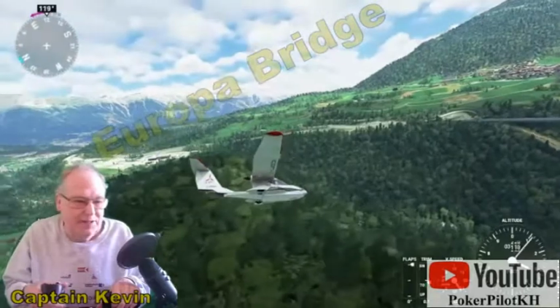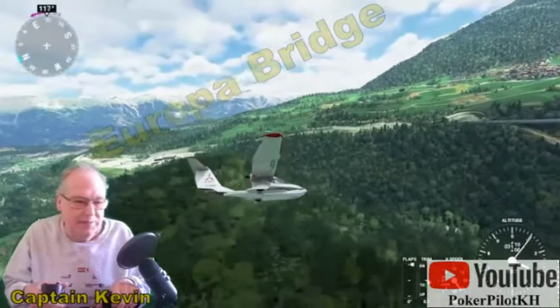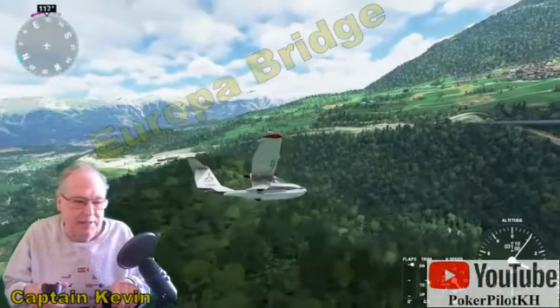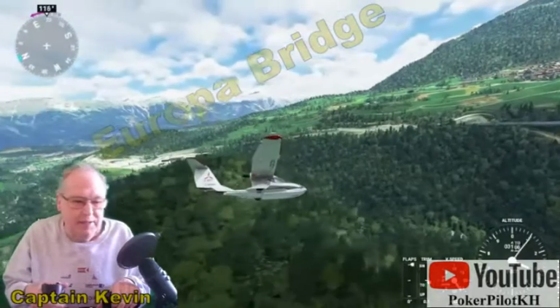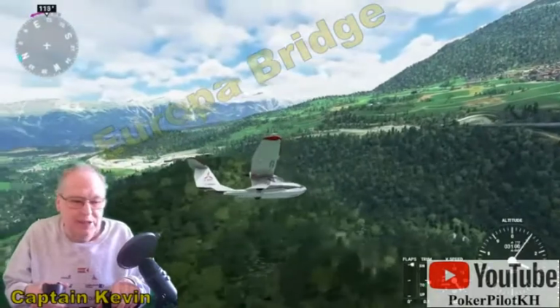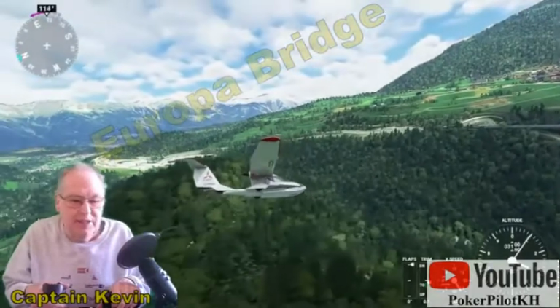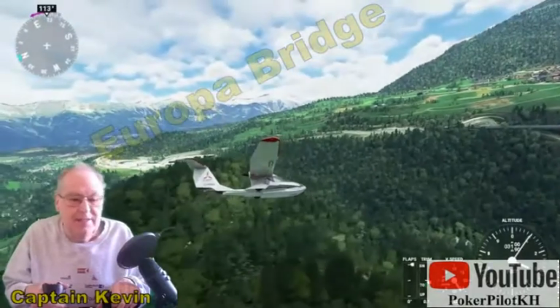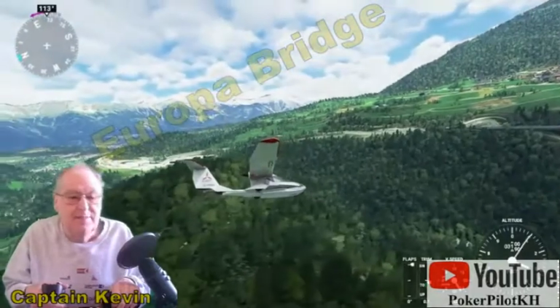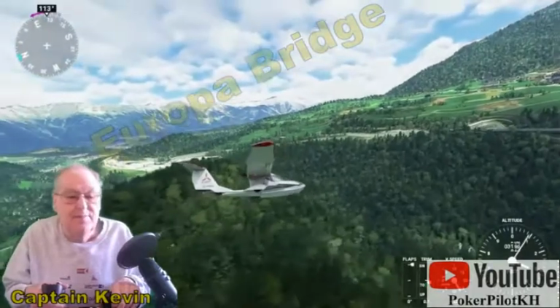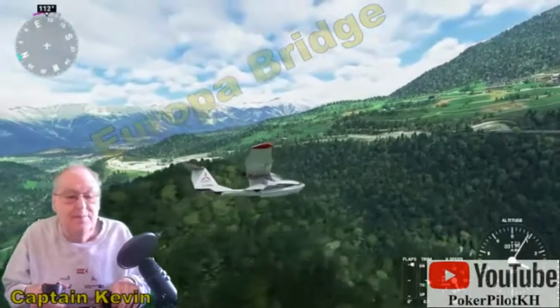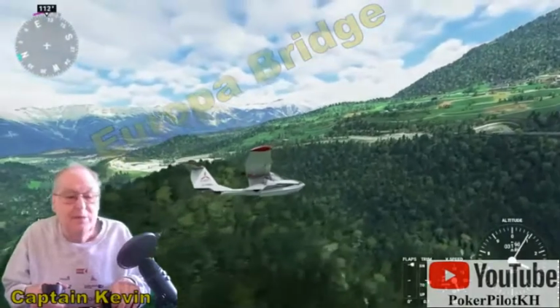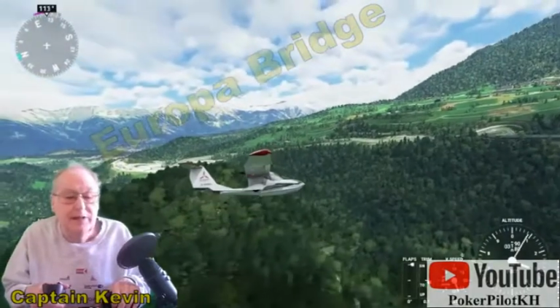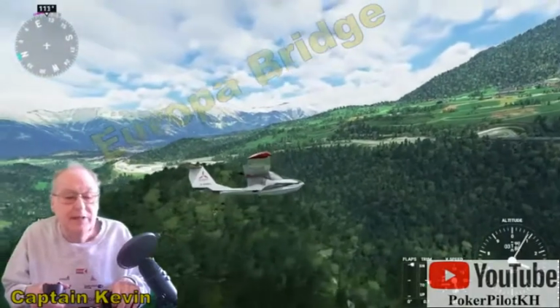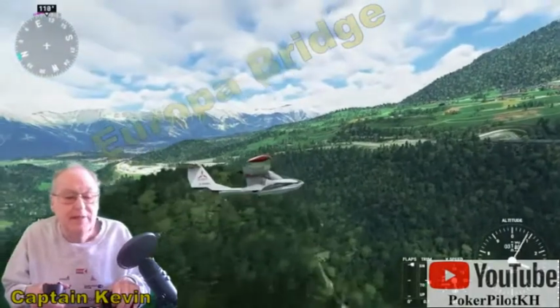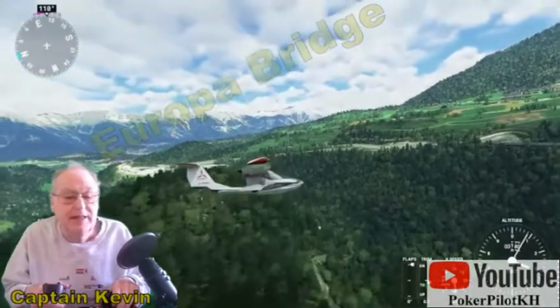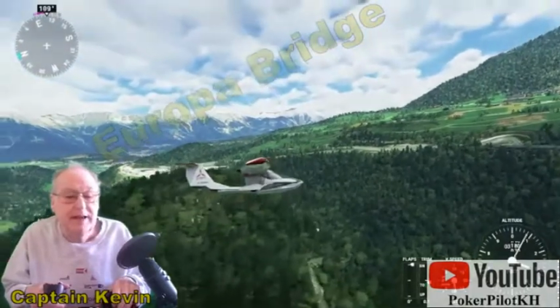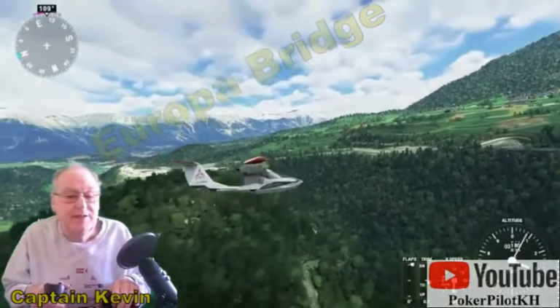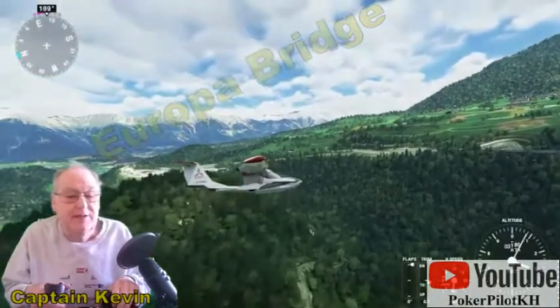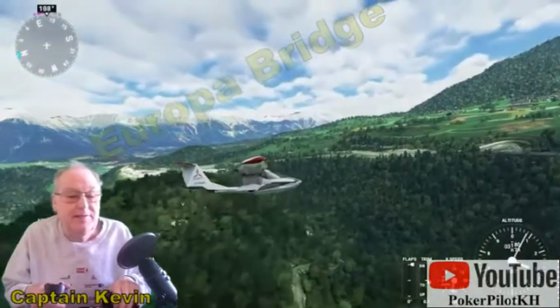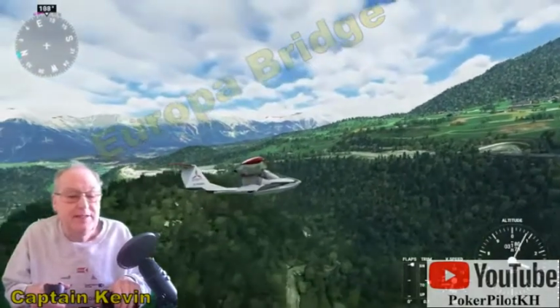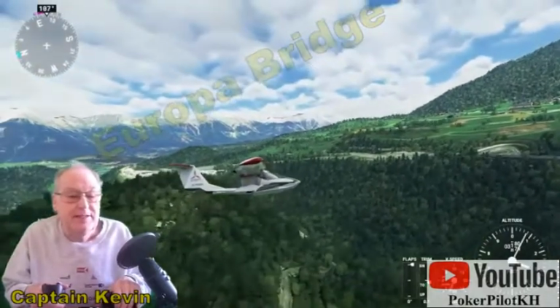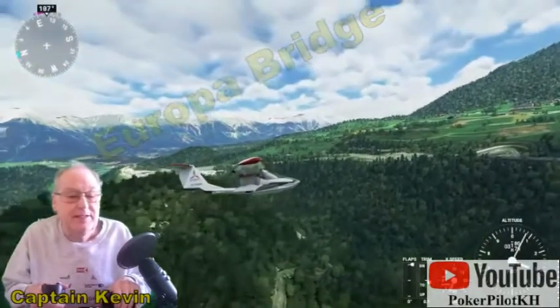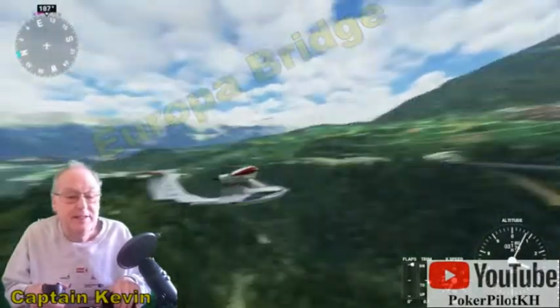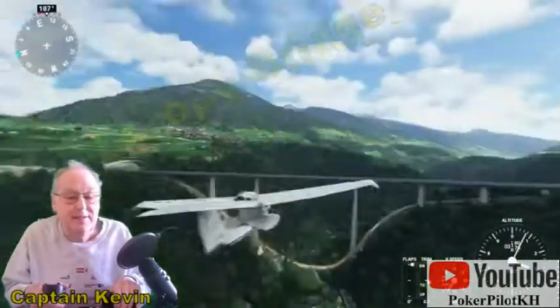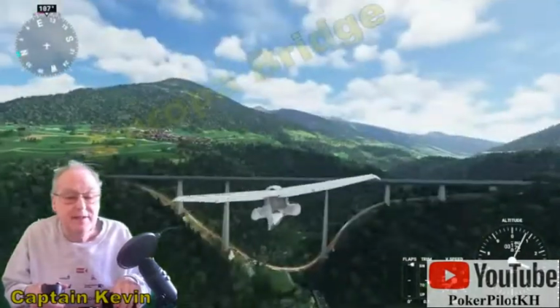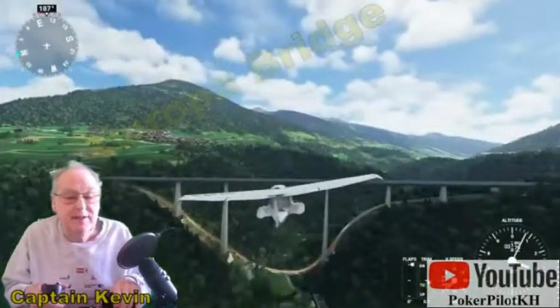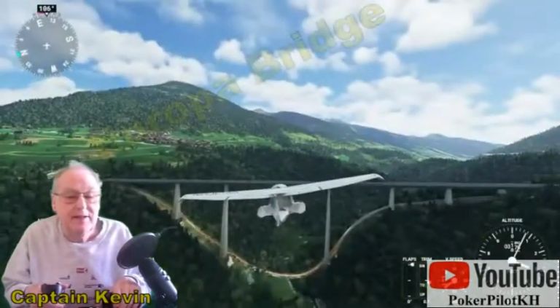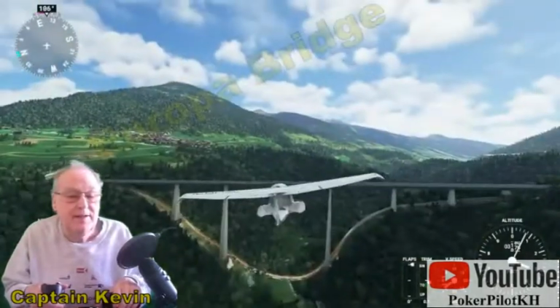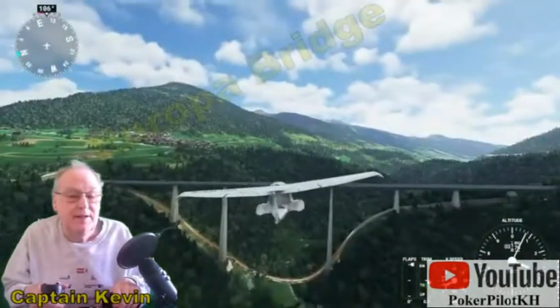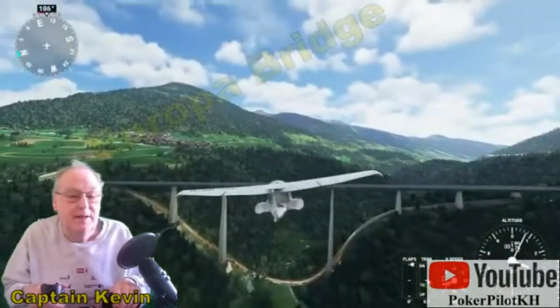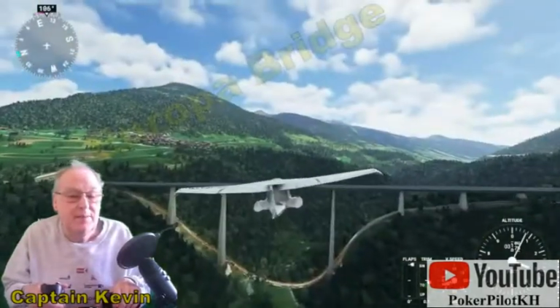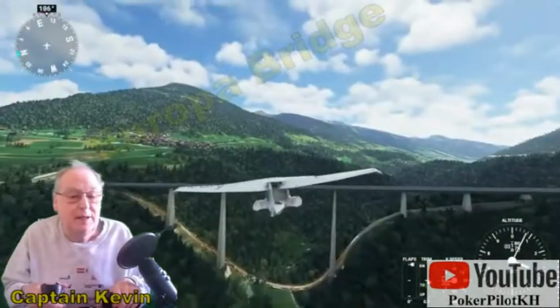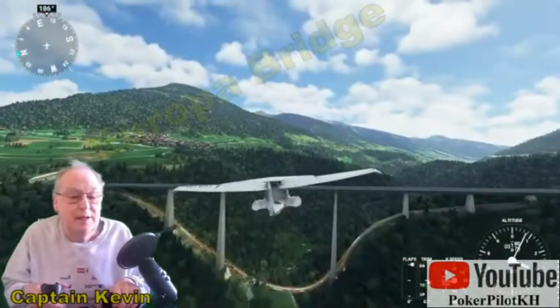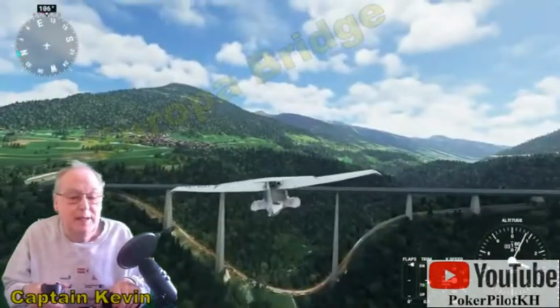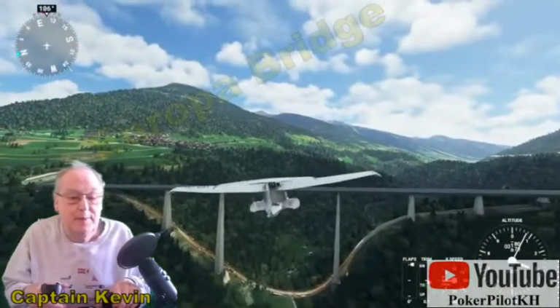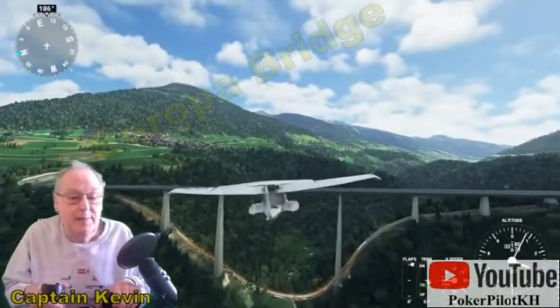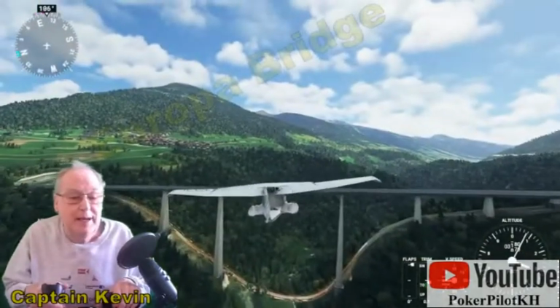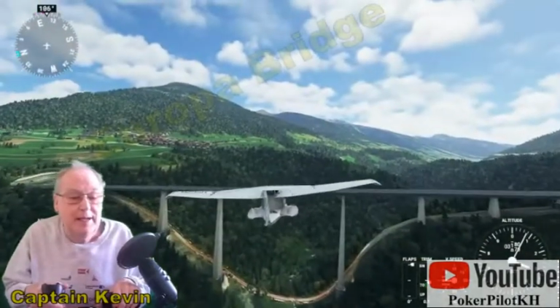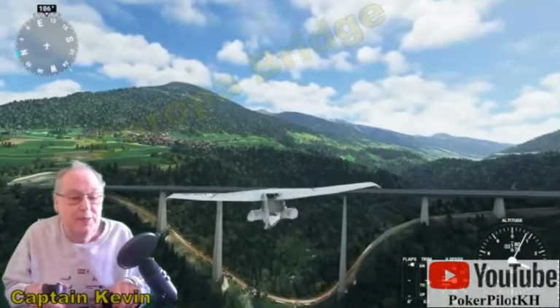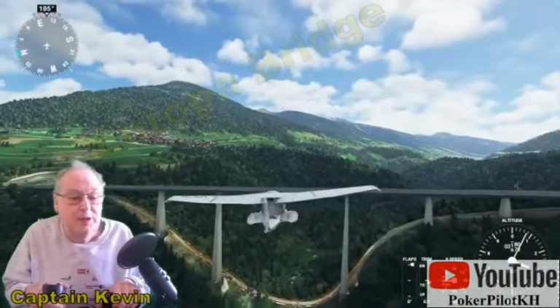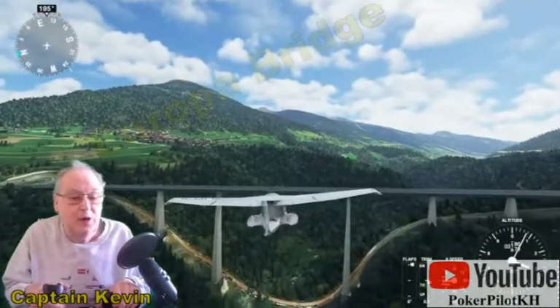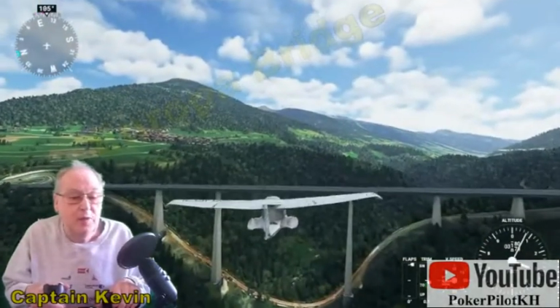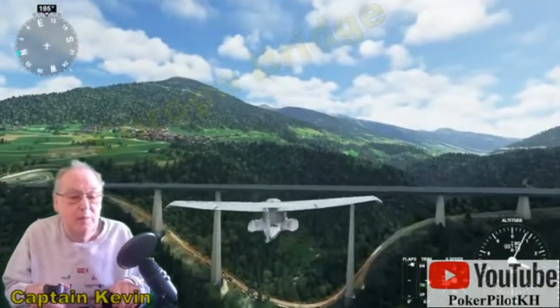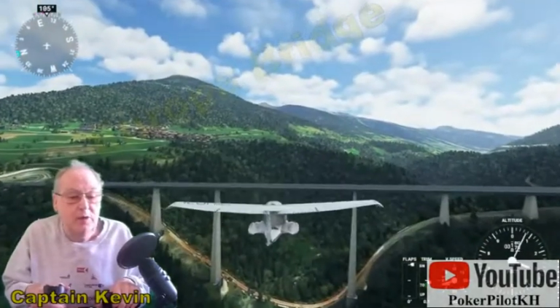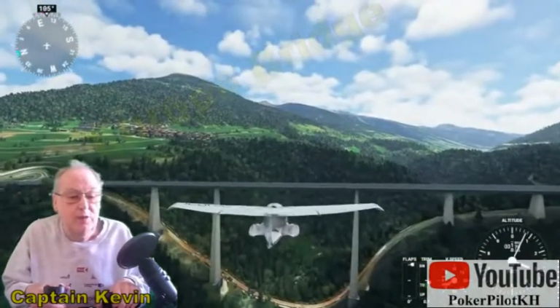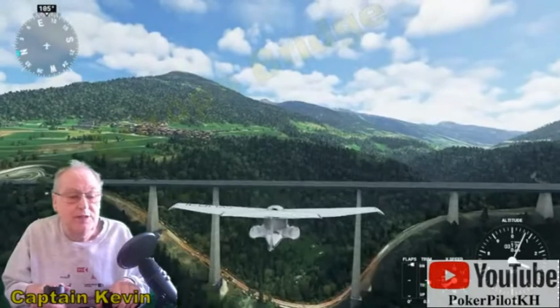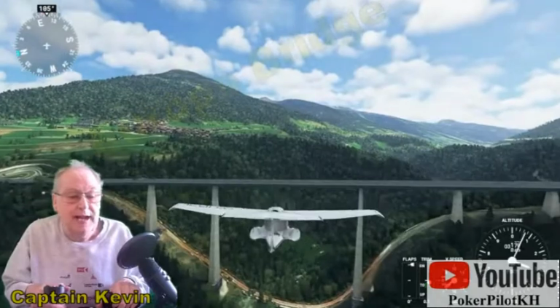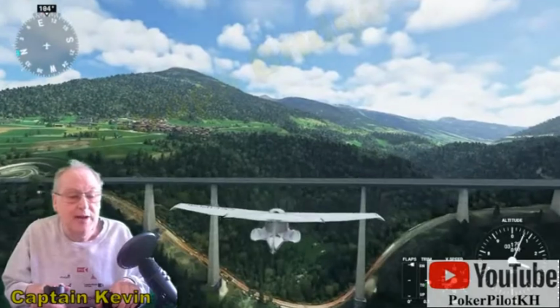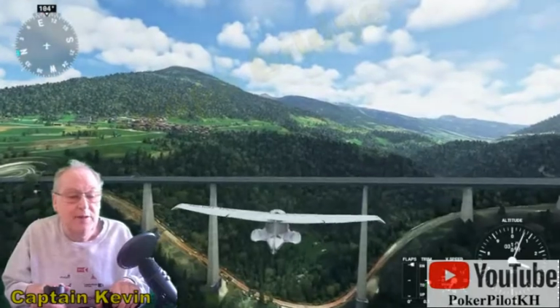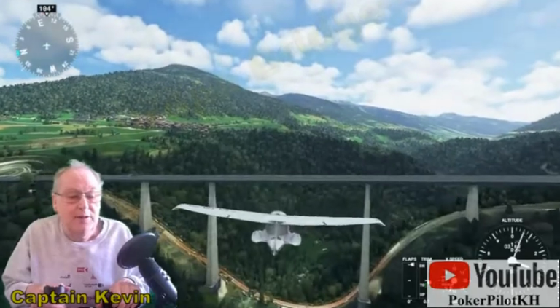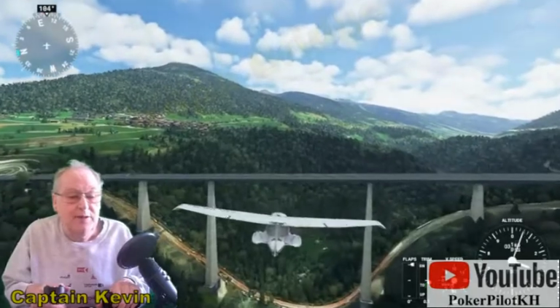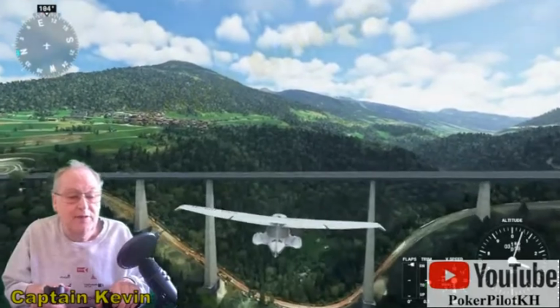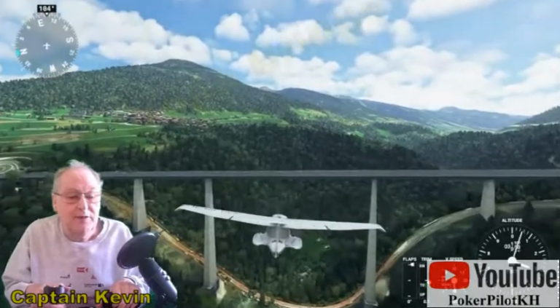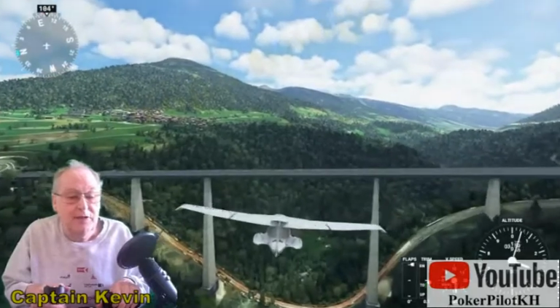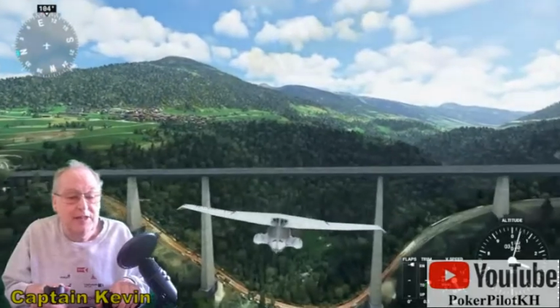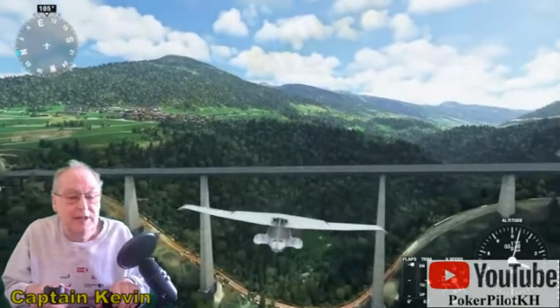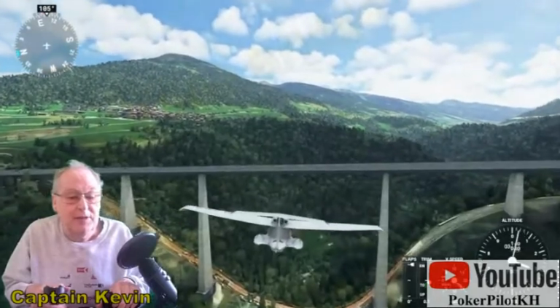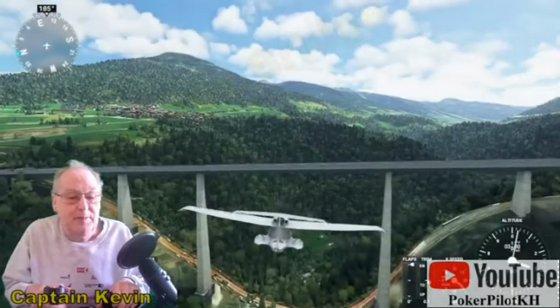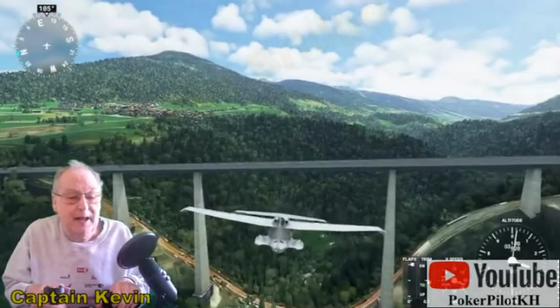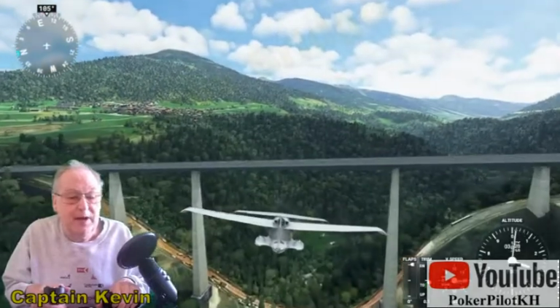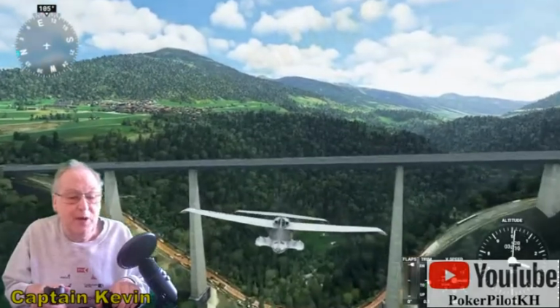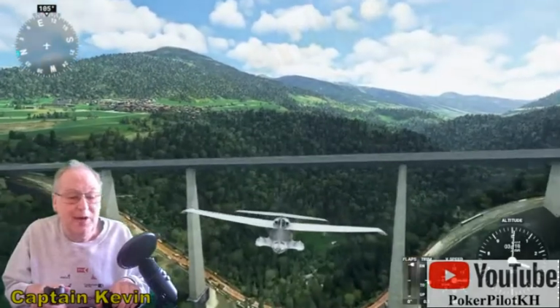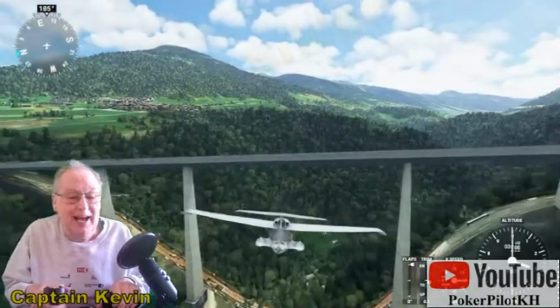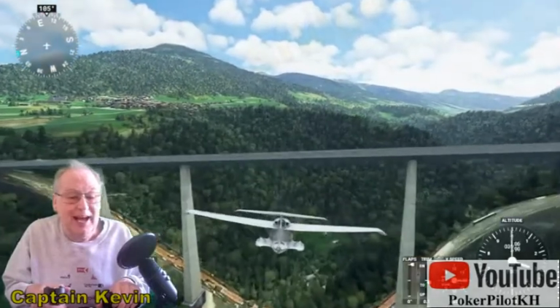Speed is good. We're at 3,000 feet. The number I'll keep in mind as we go down through the center span. Oh yeah.